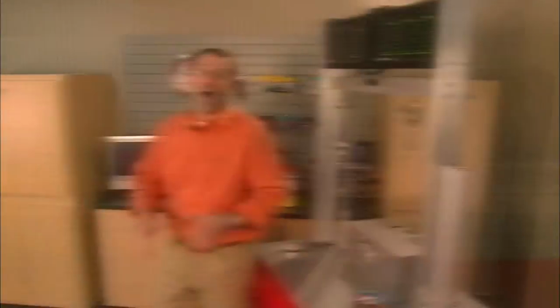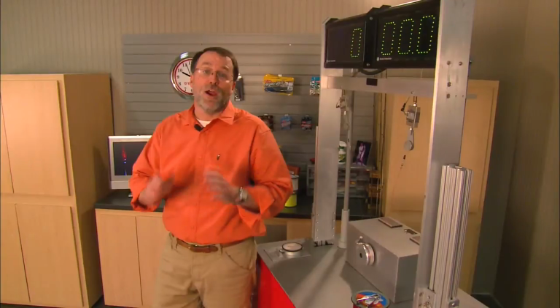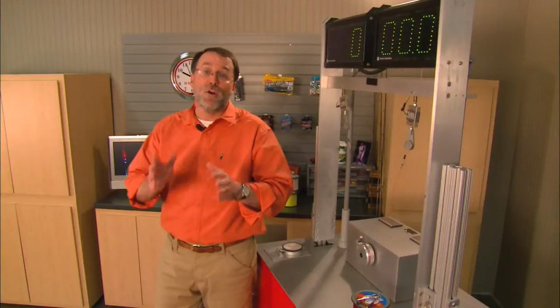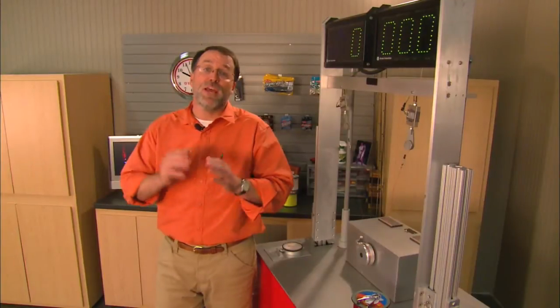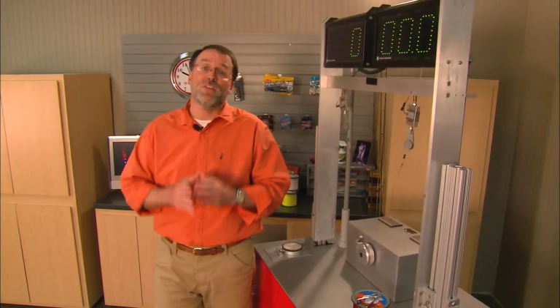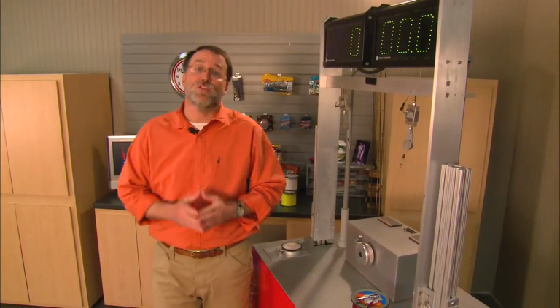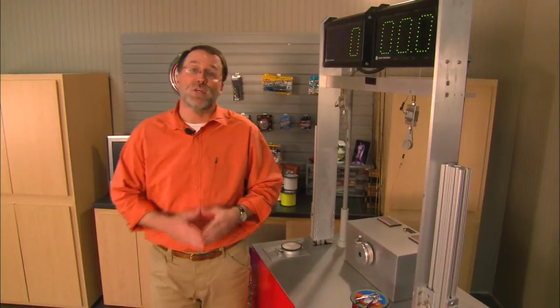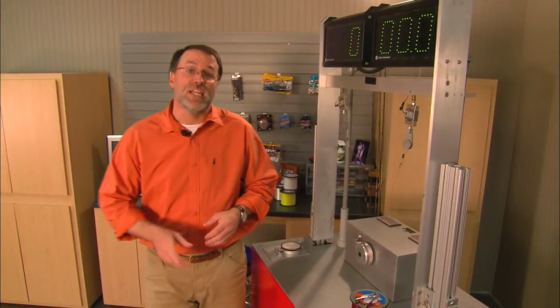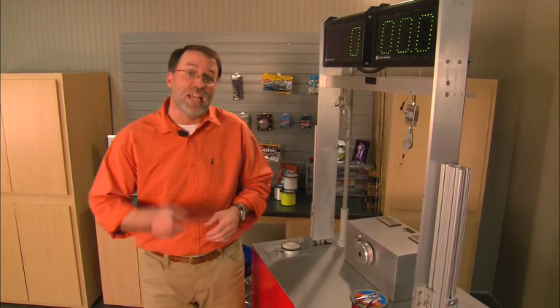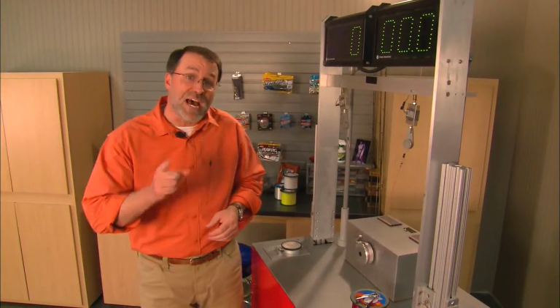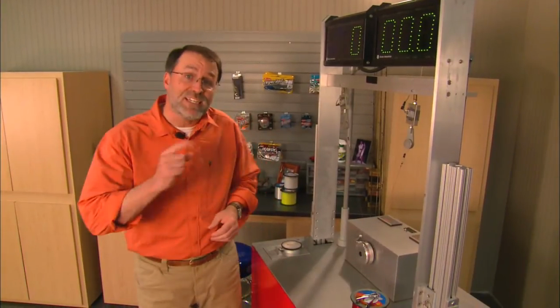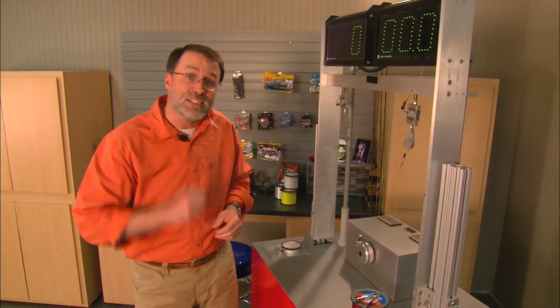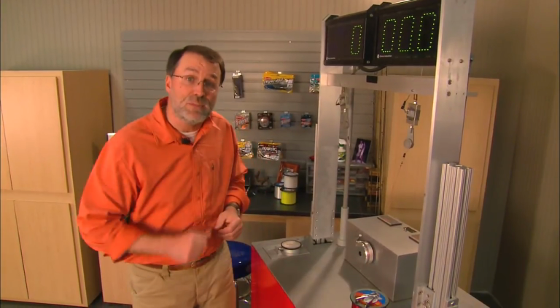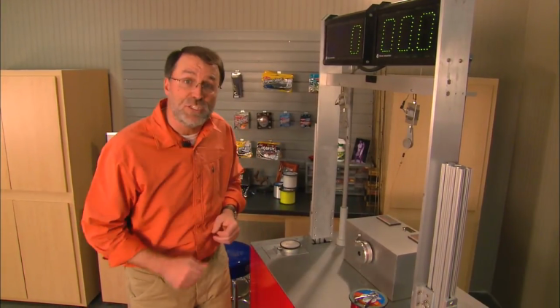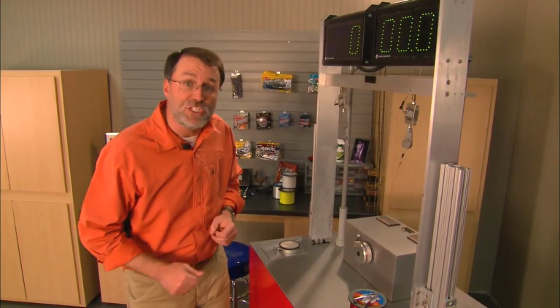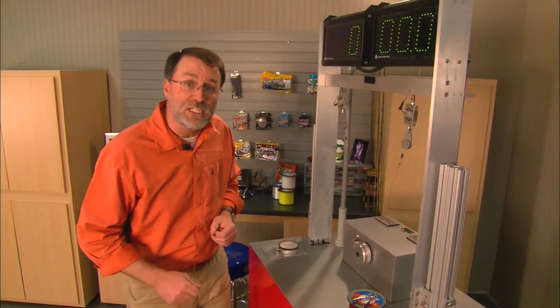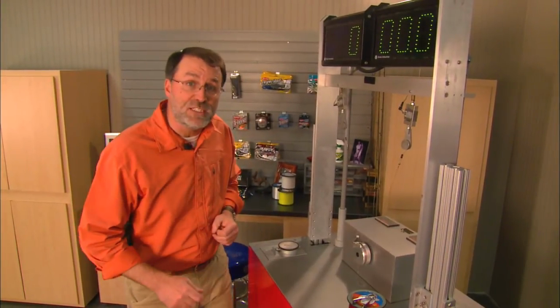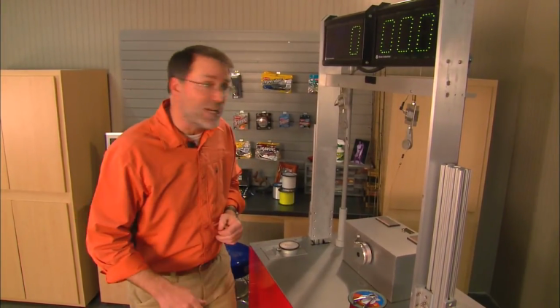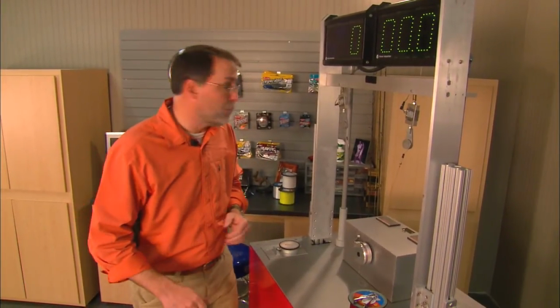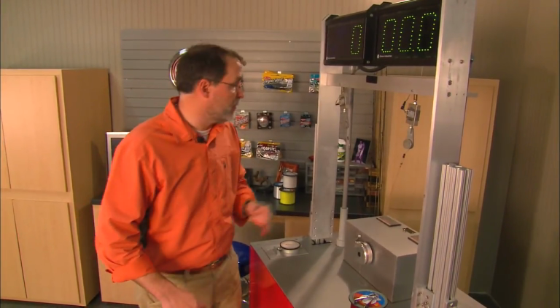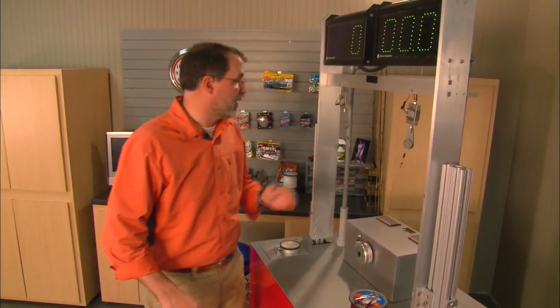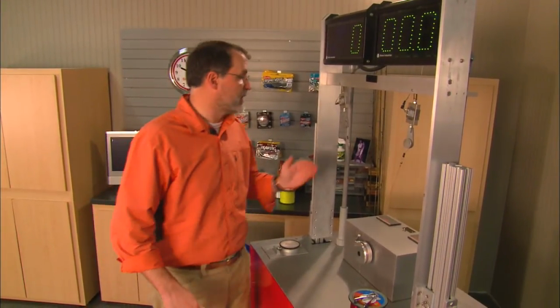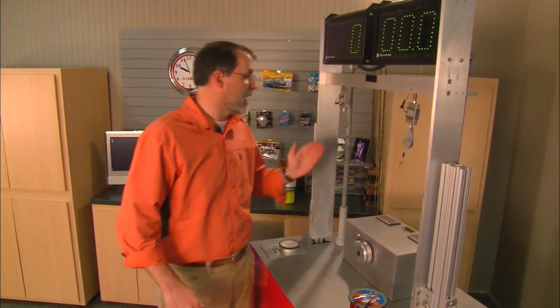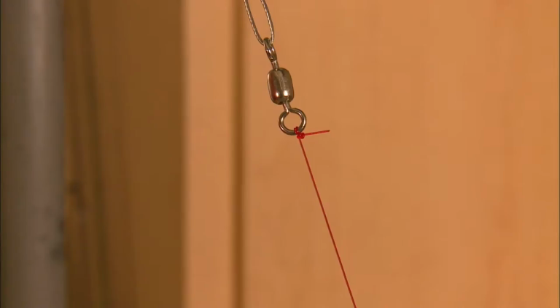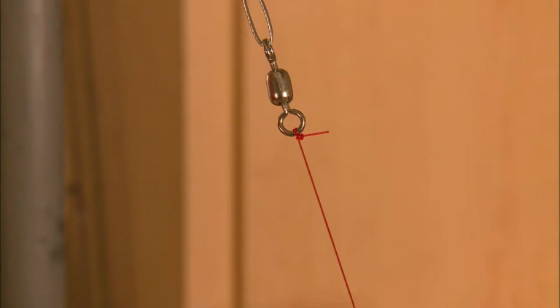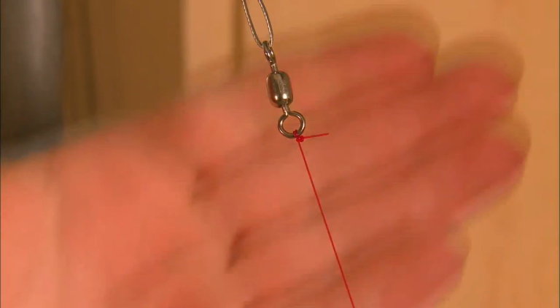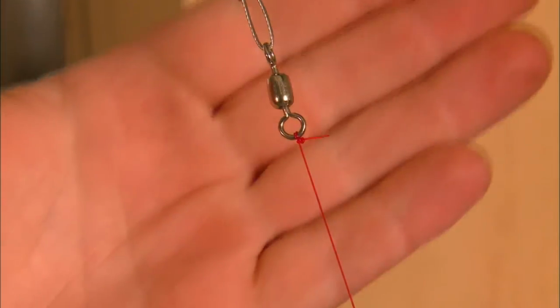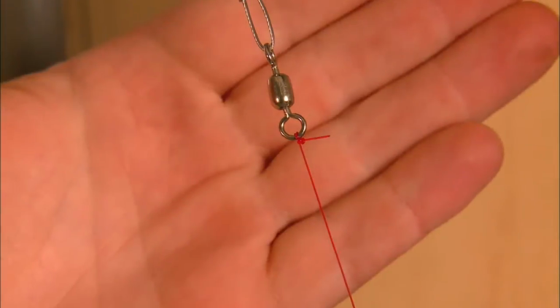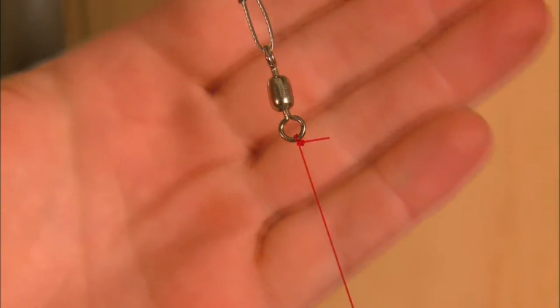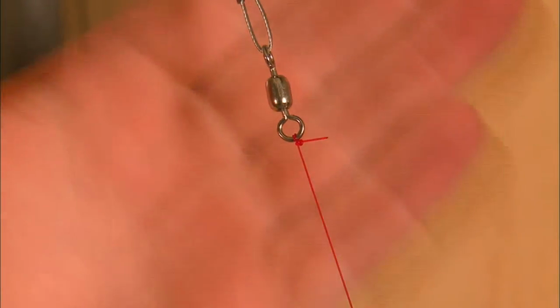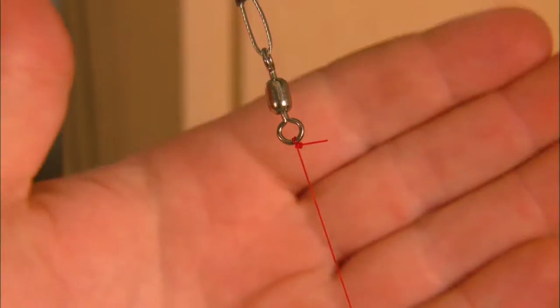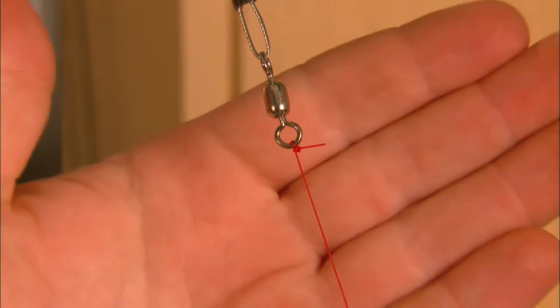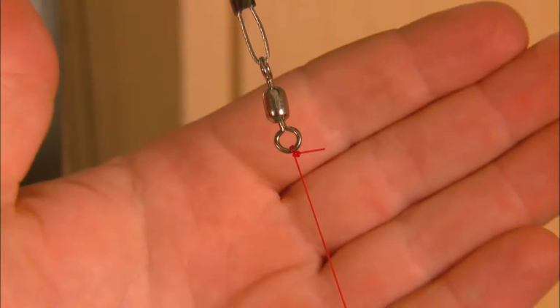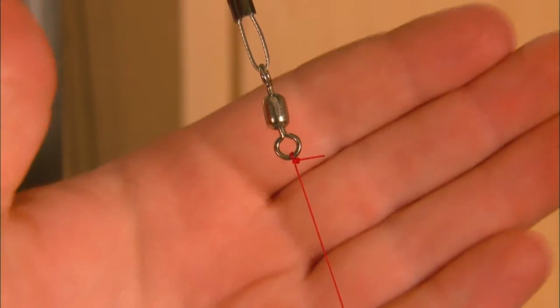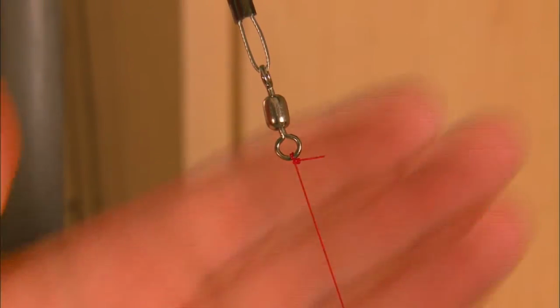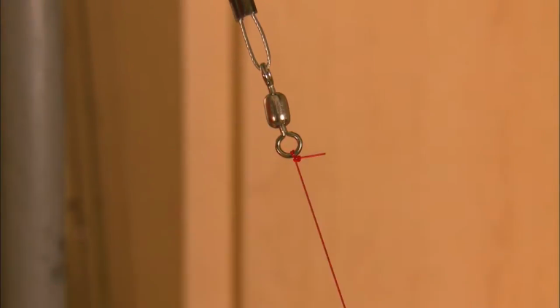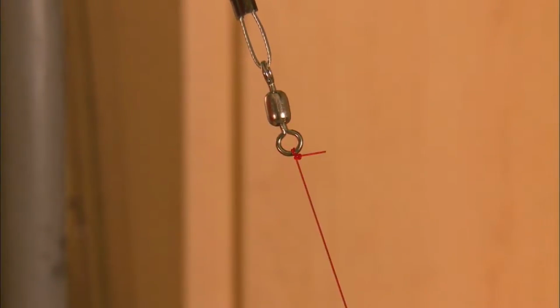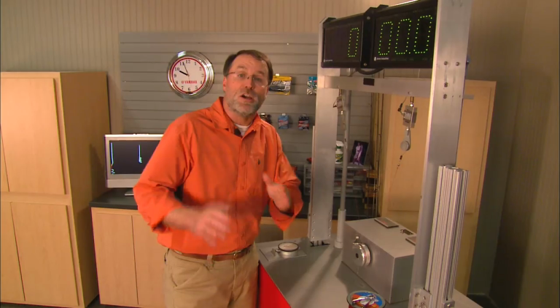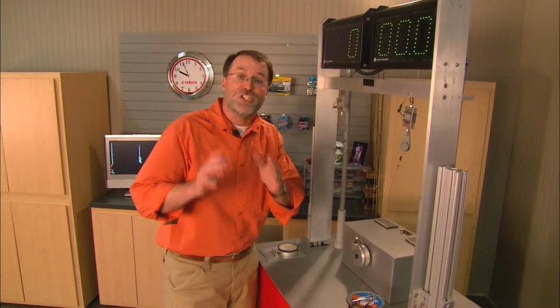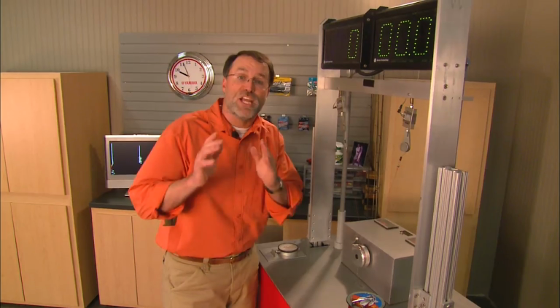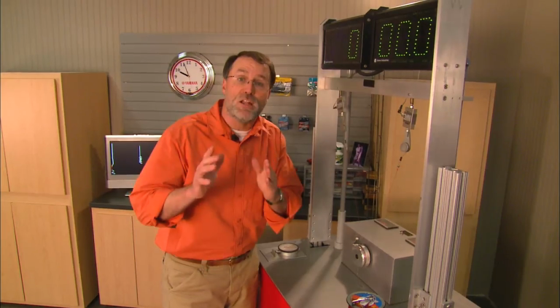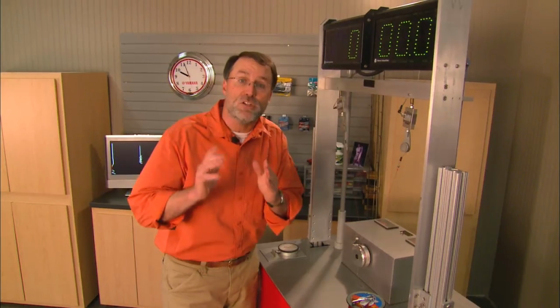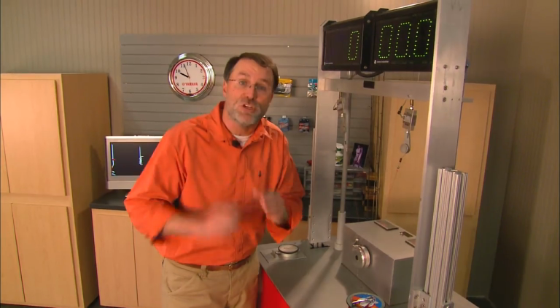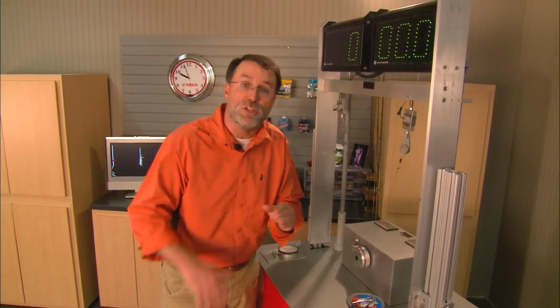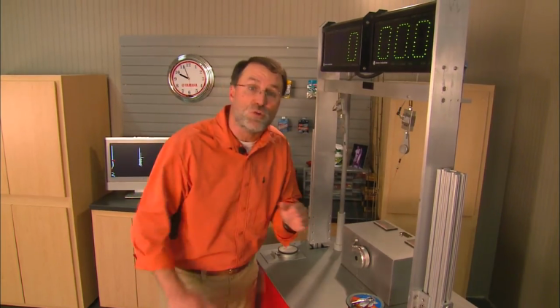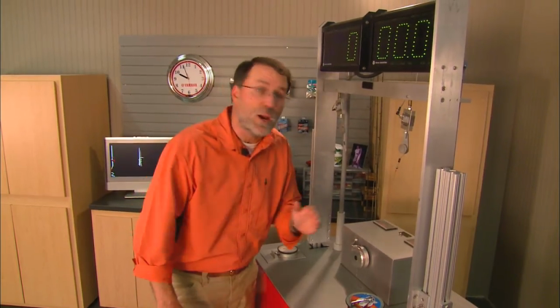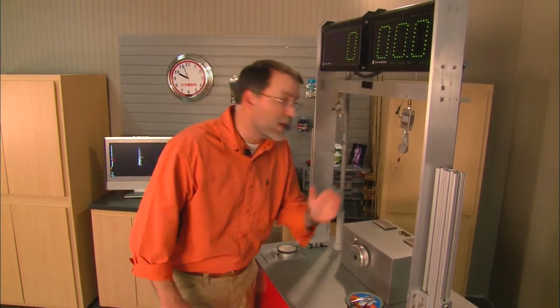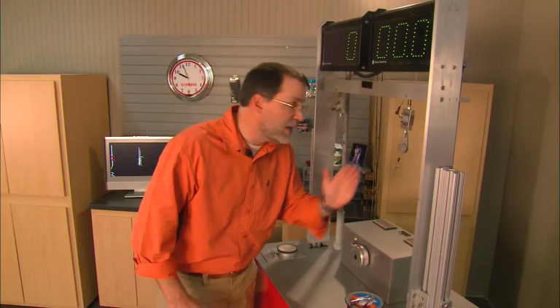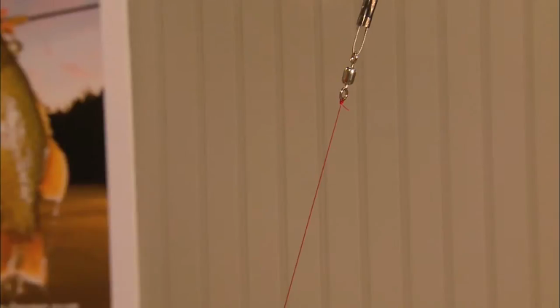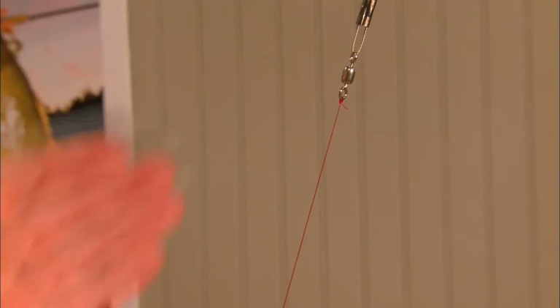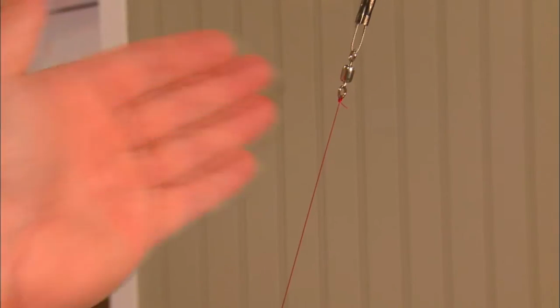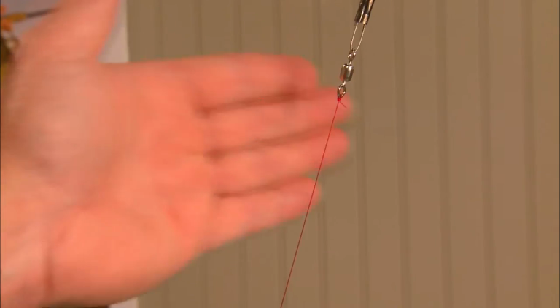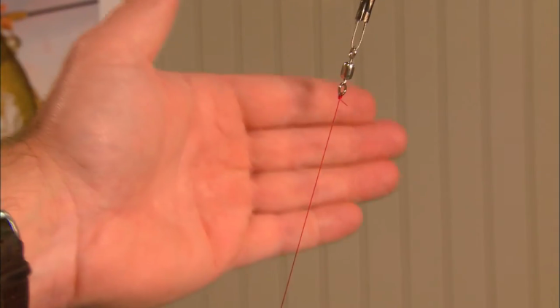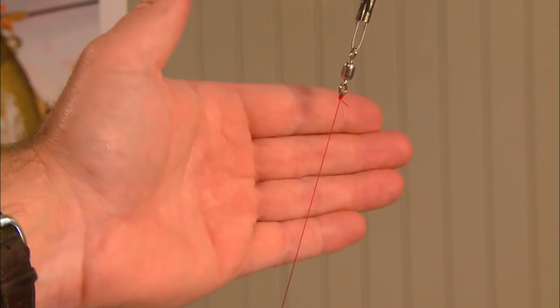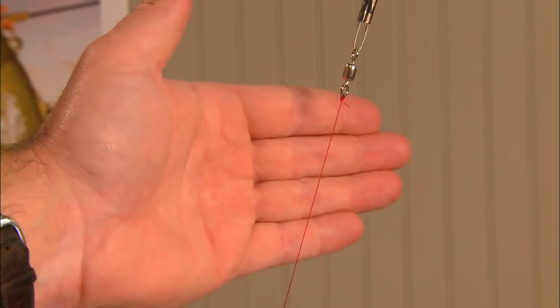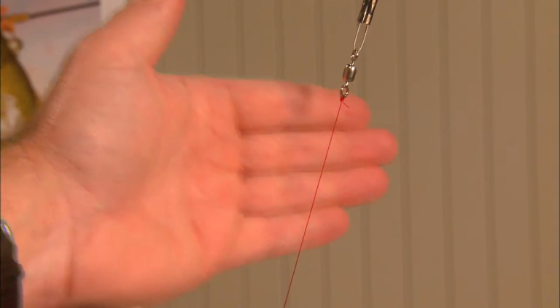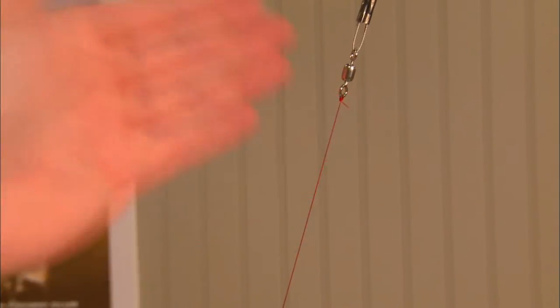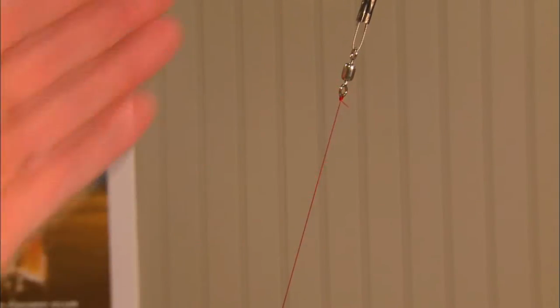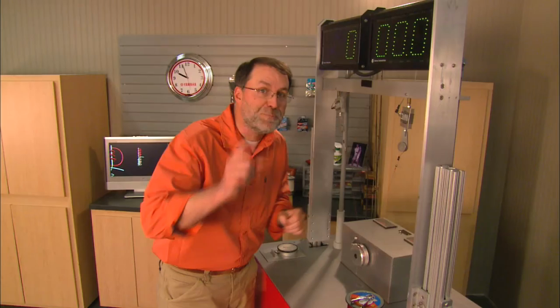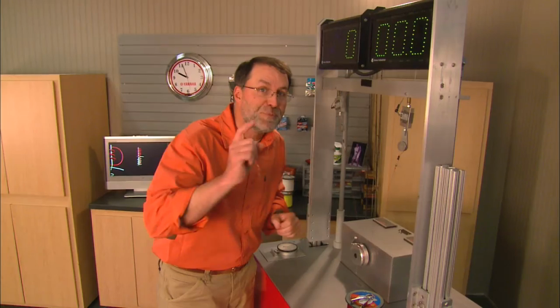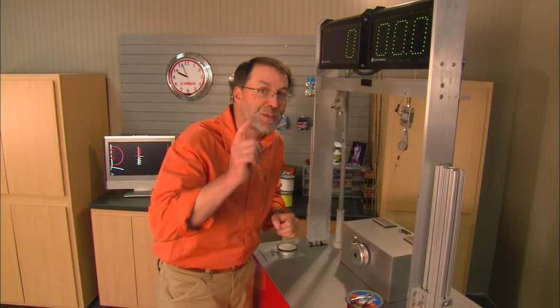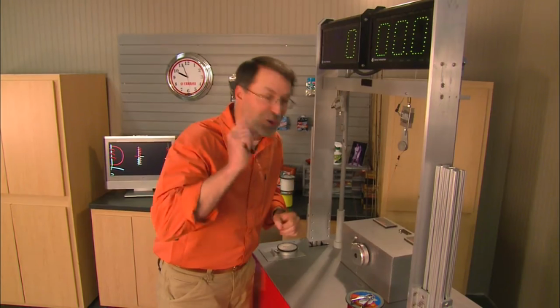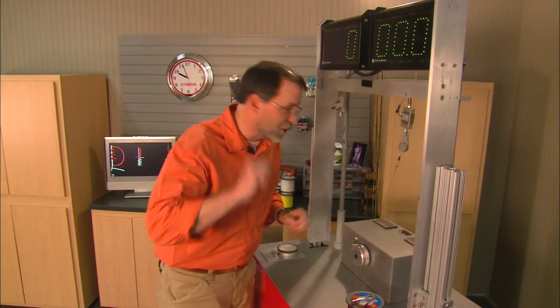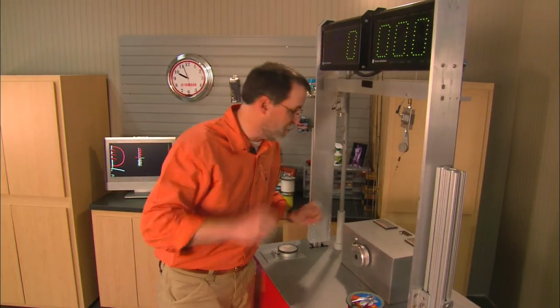I already have the trusty knot testing machine set up. We've got the iCrosser here on the left, our Challenger the Tri-Lean Knot here on the right. Here goes.